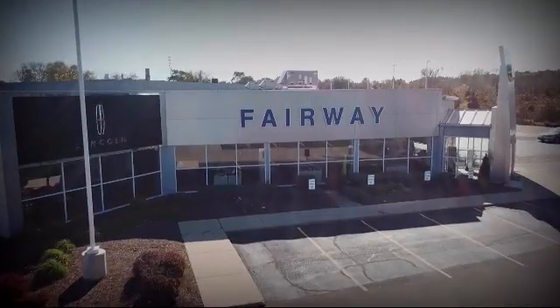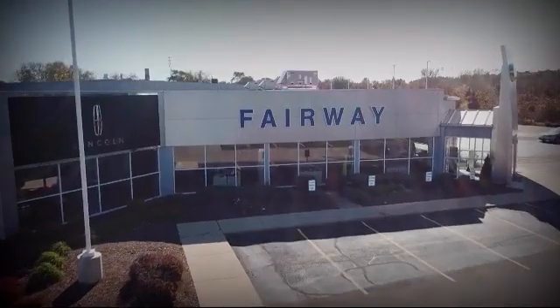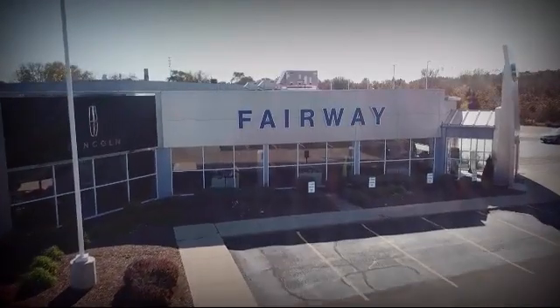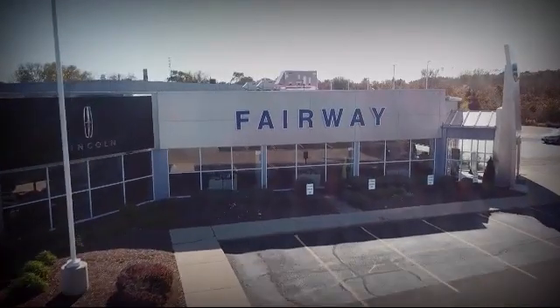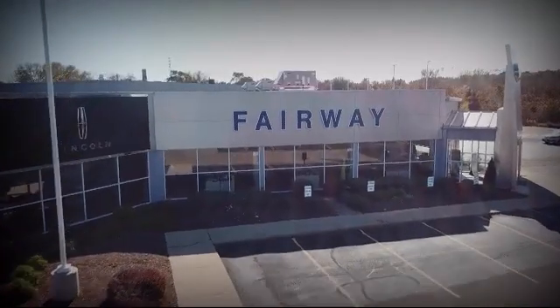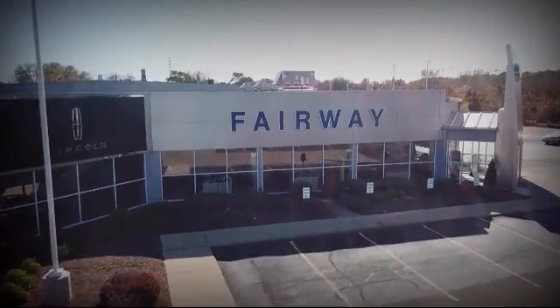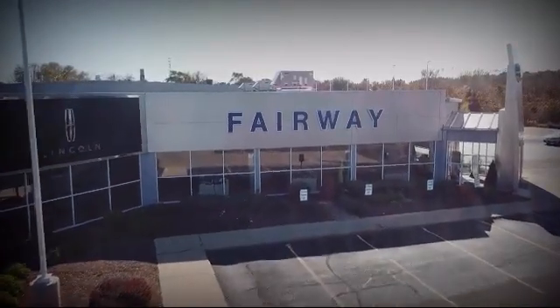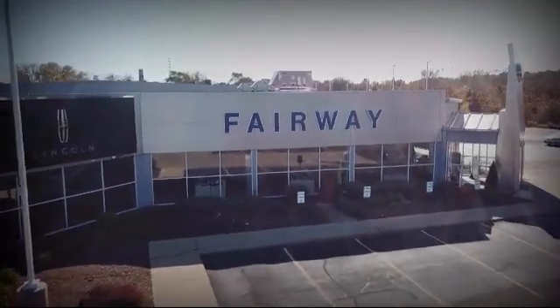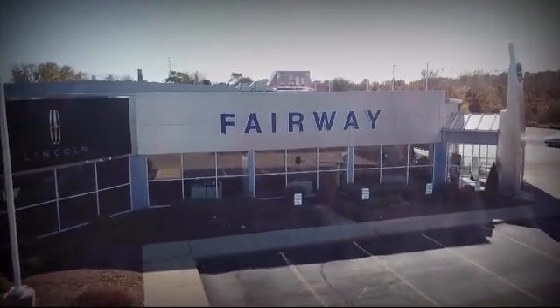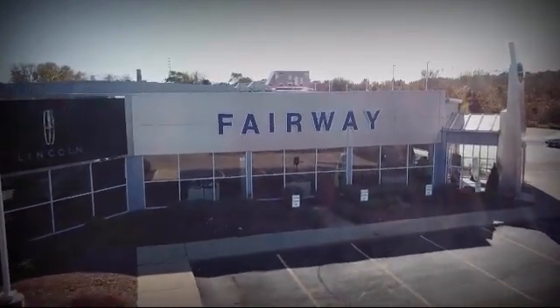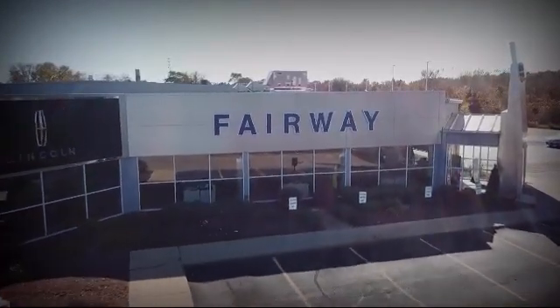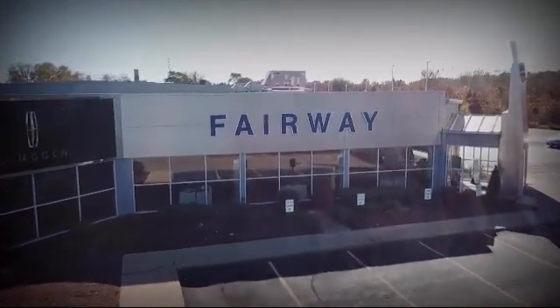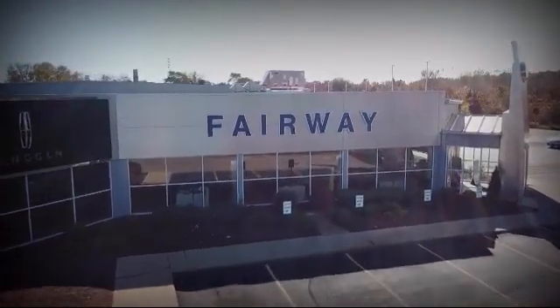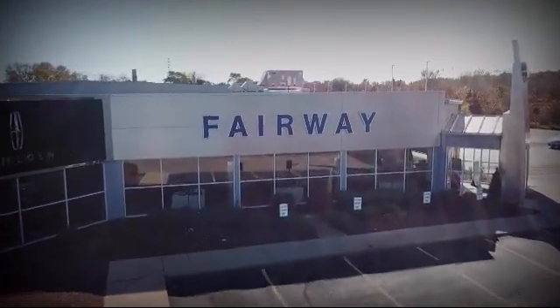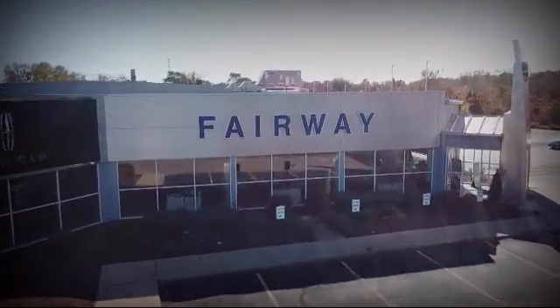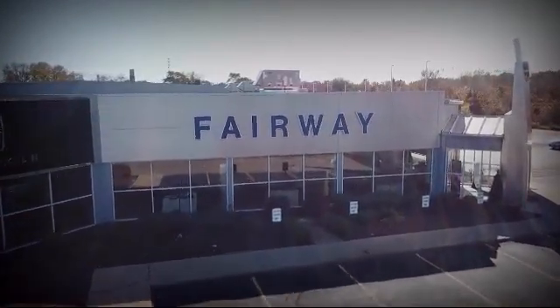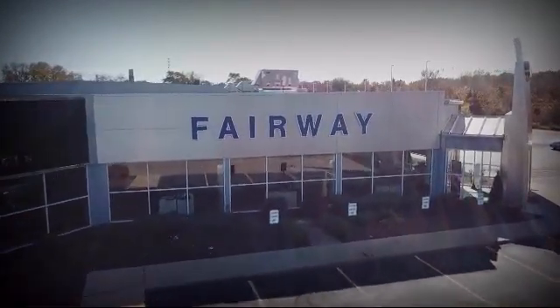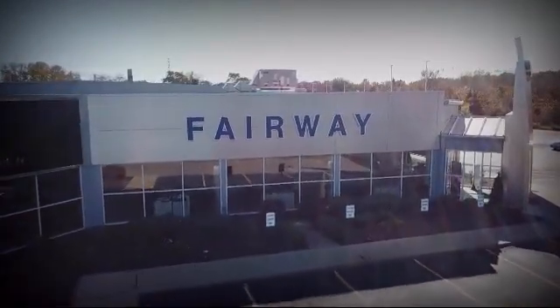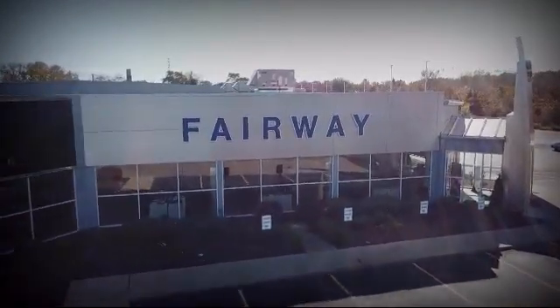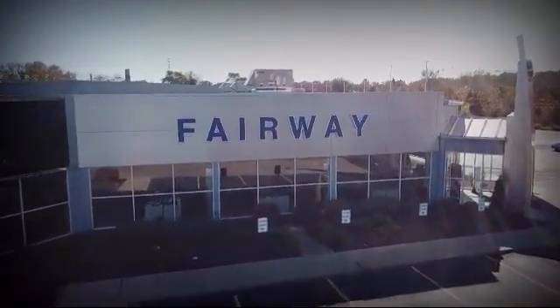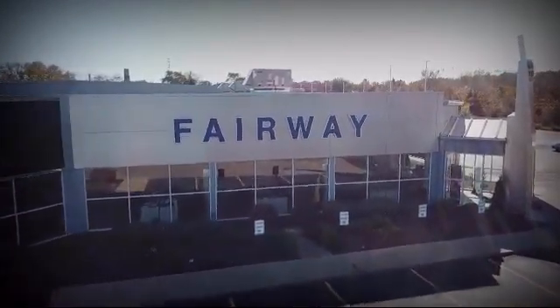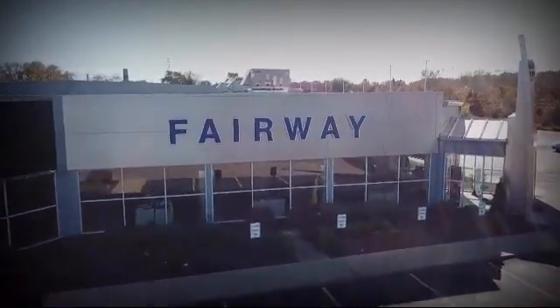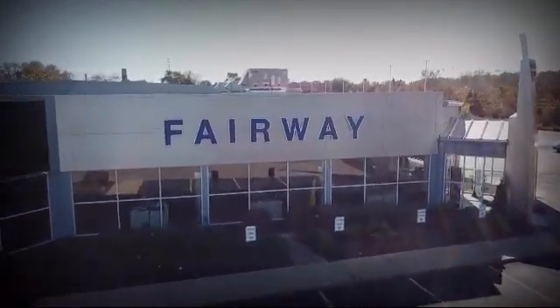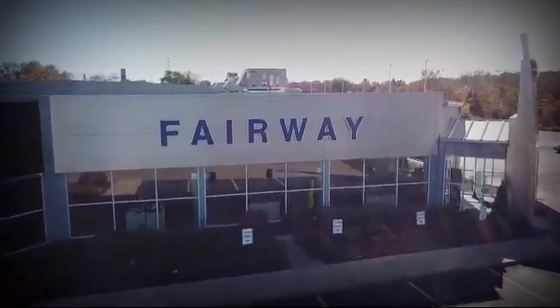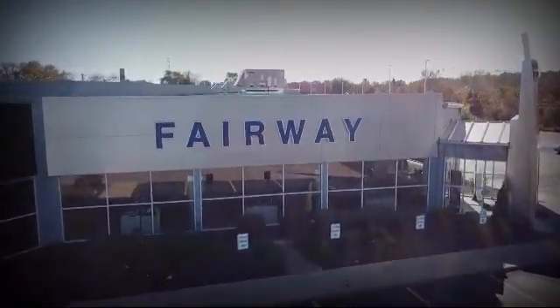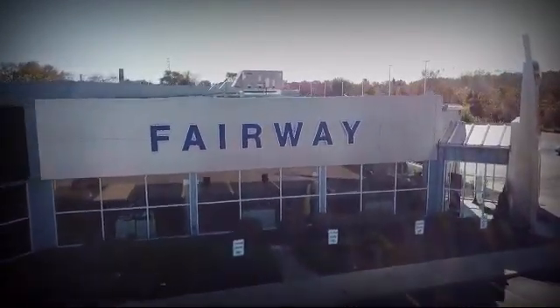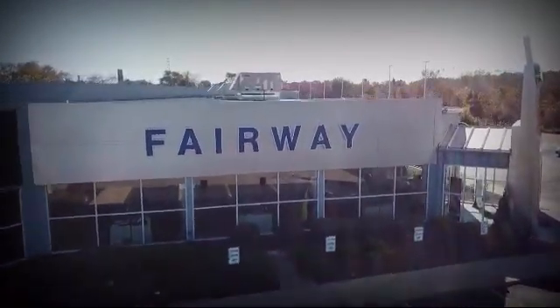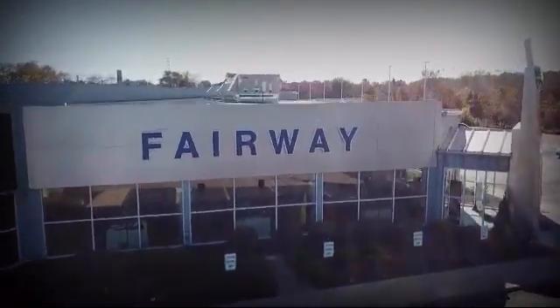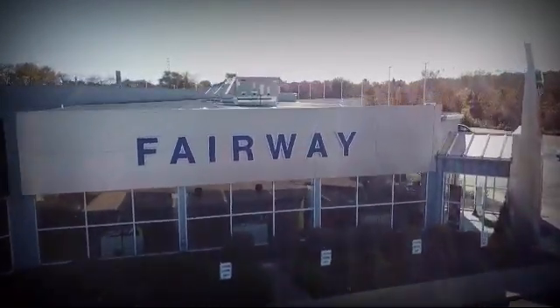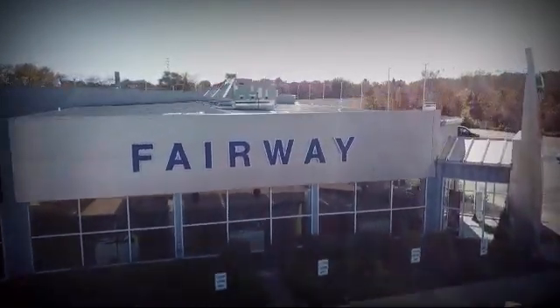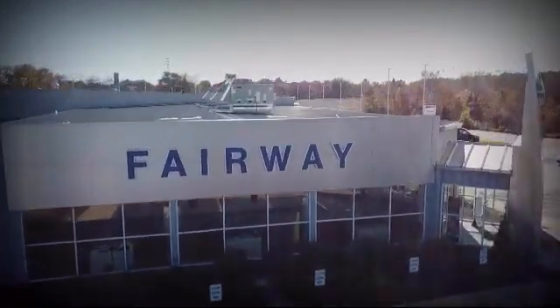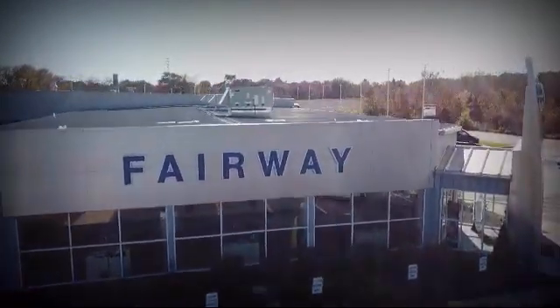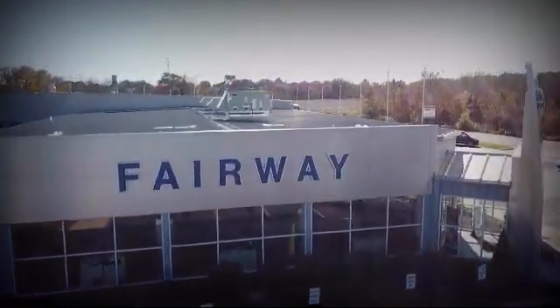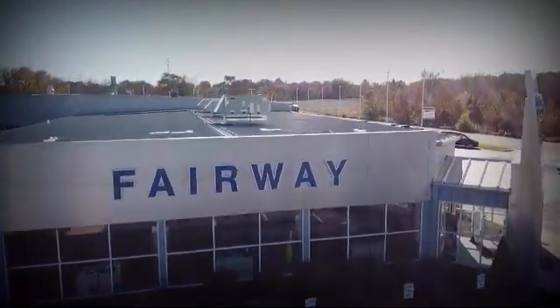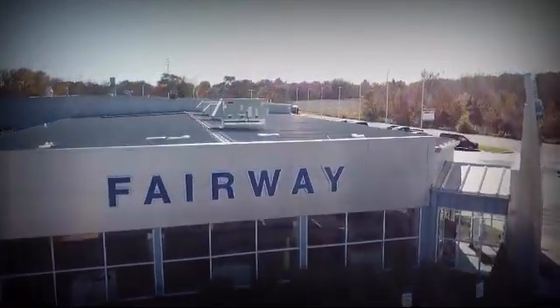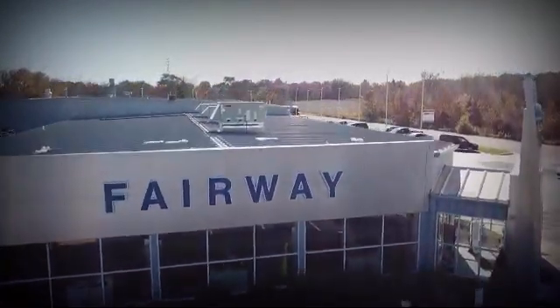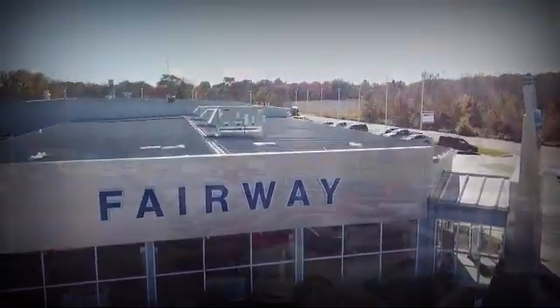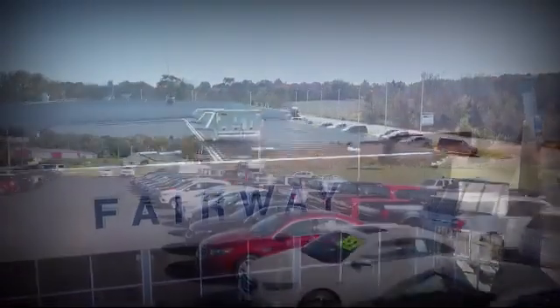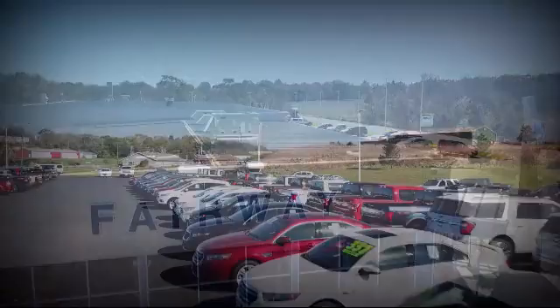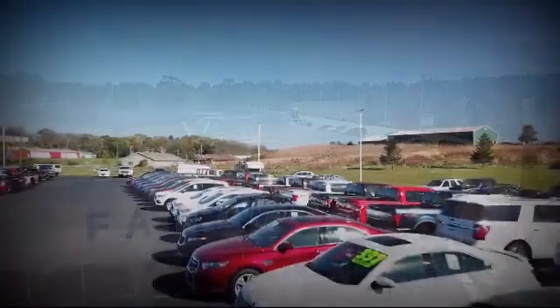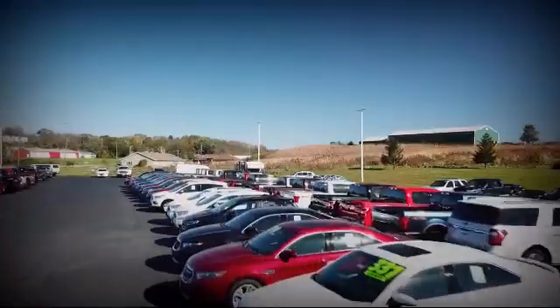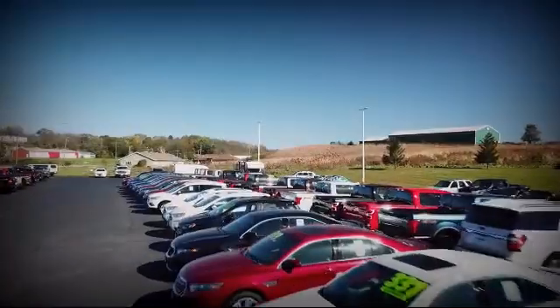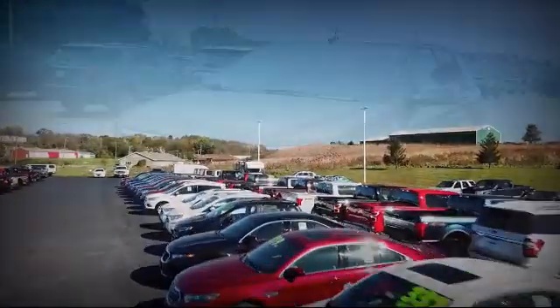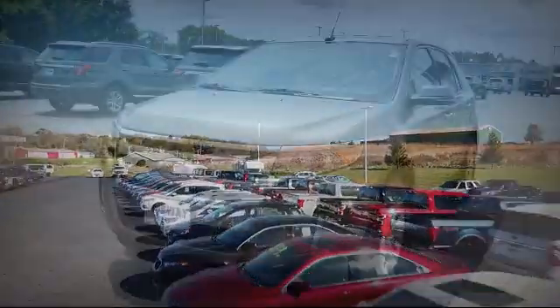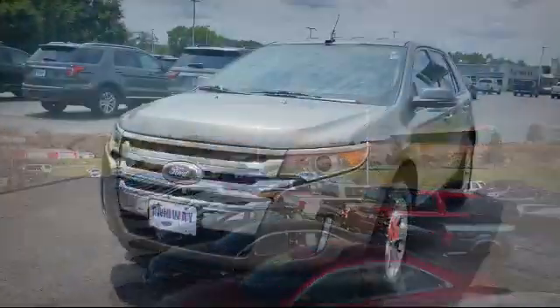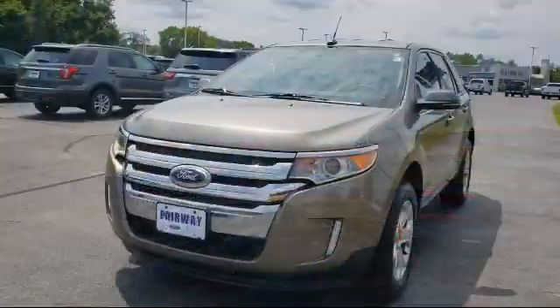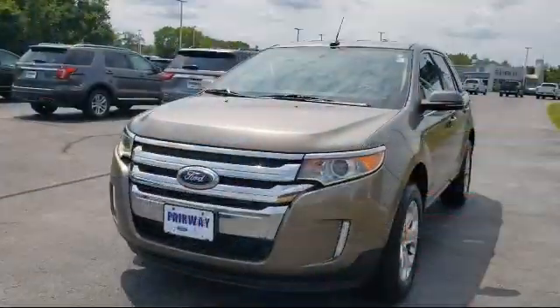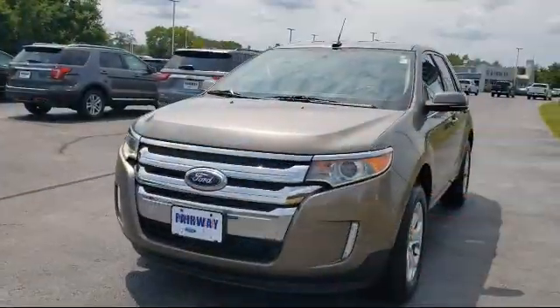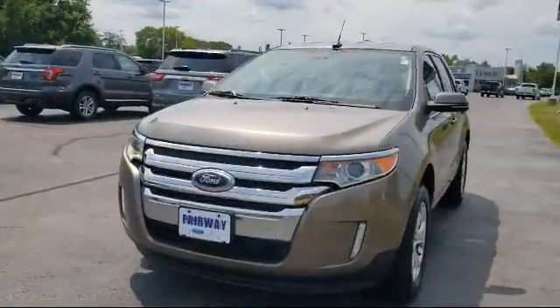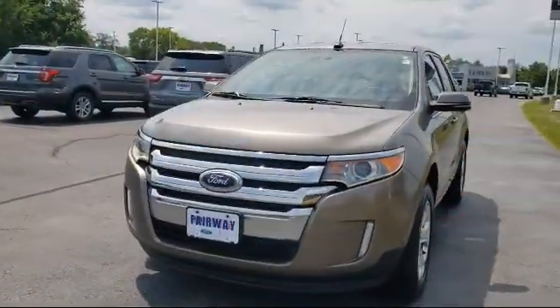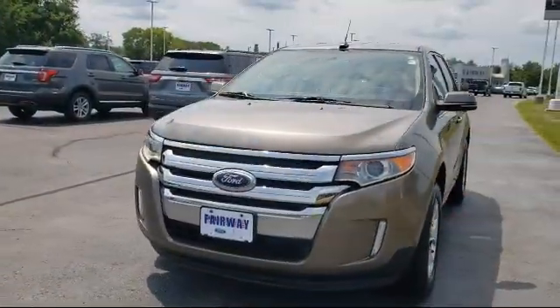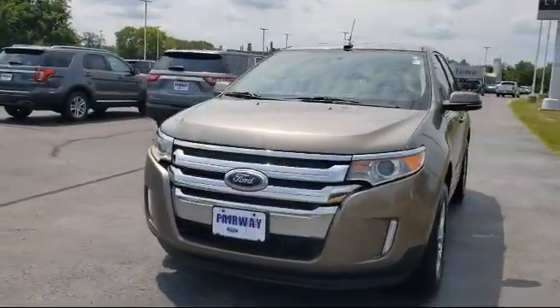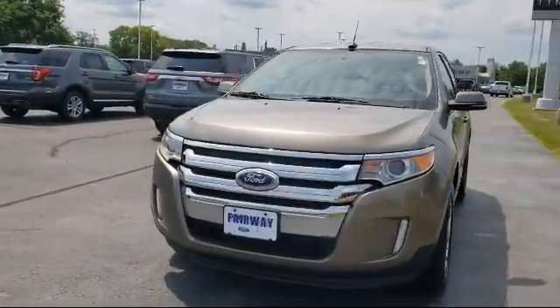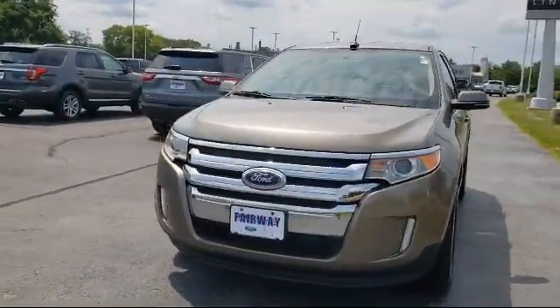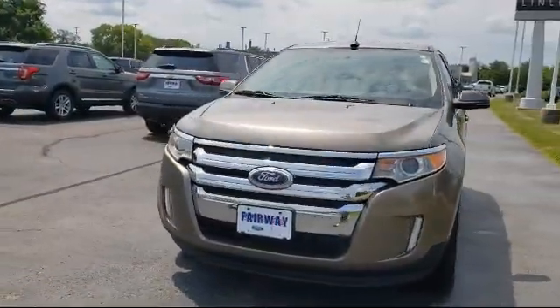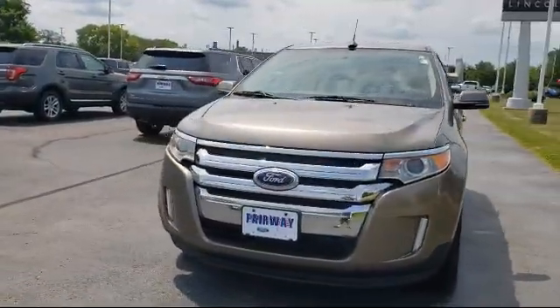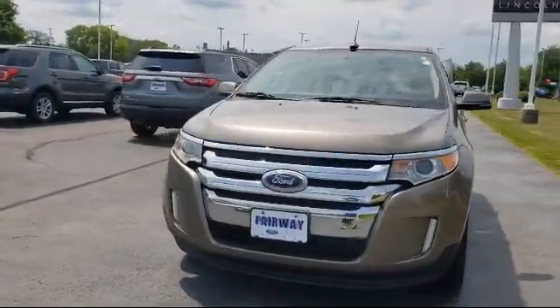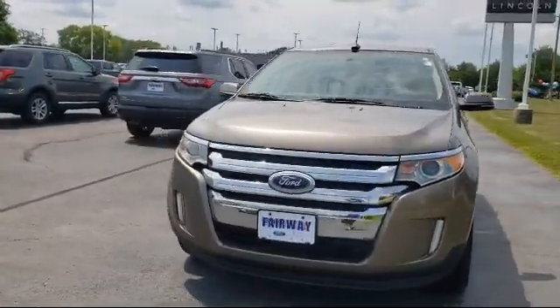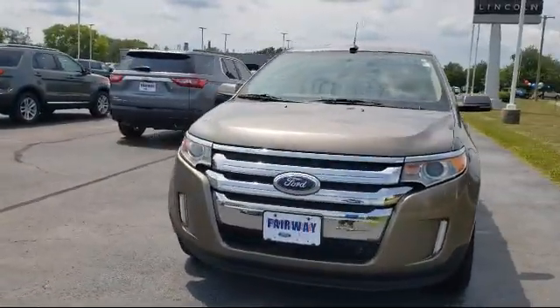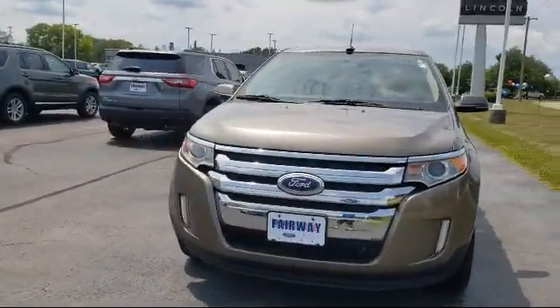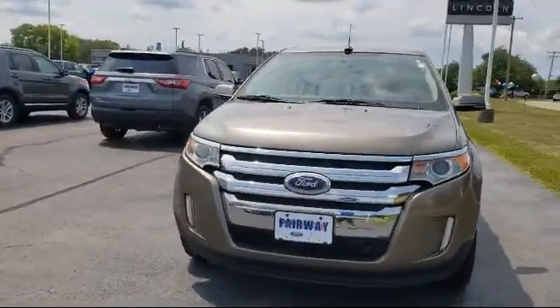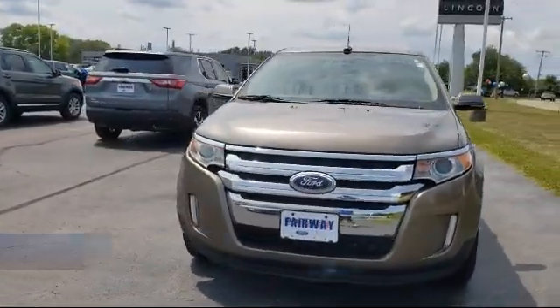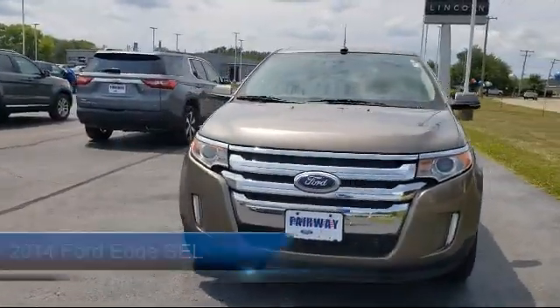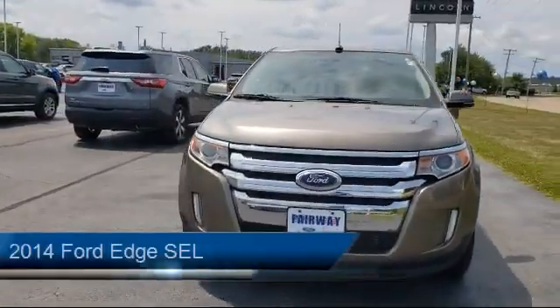Welcome to Fairway Lincoln, your premier destination for purchasing a vehicle. Here's a look at another one of our great vehicles in inventory.